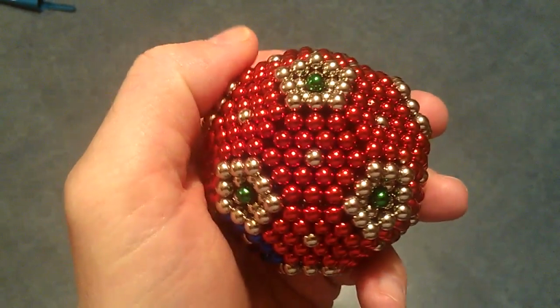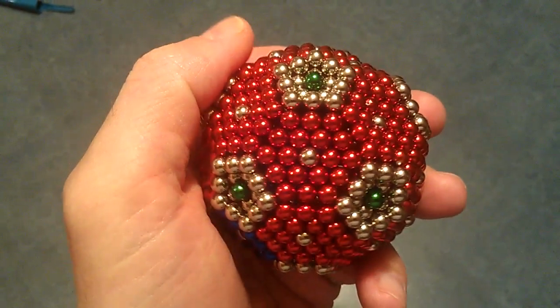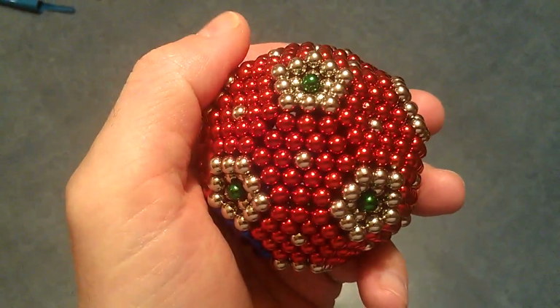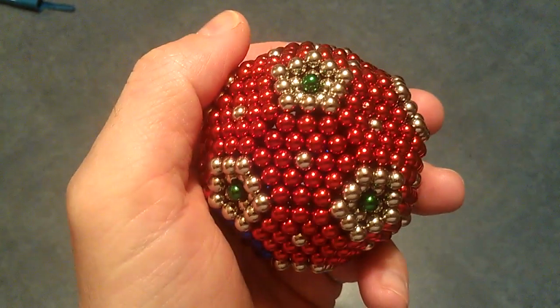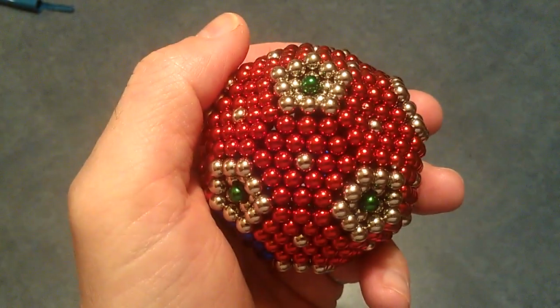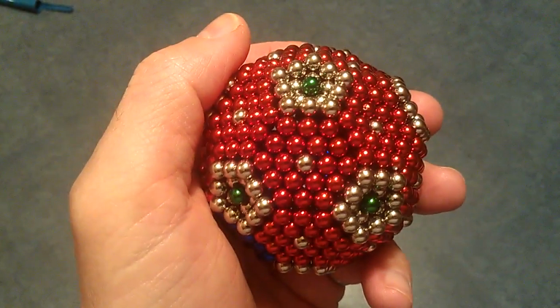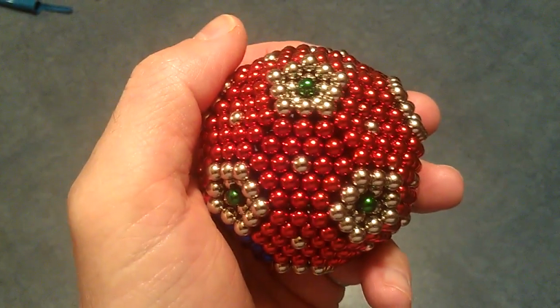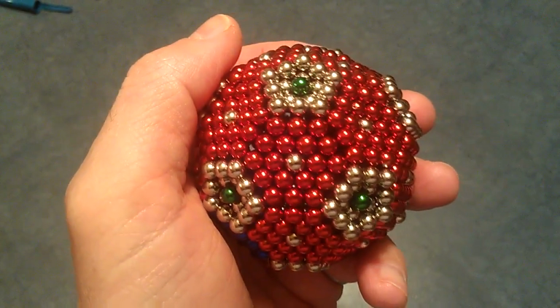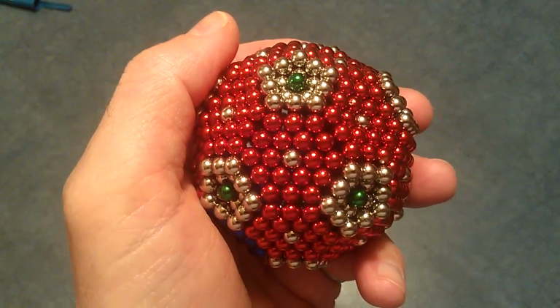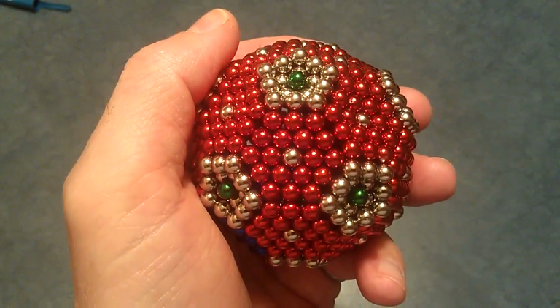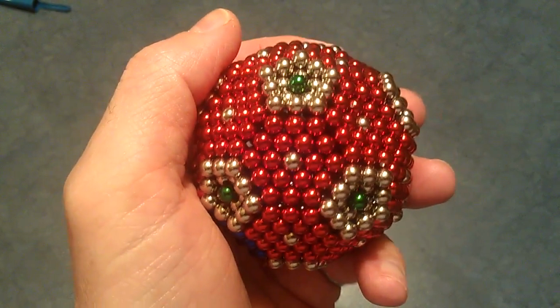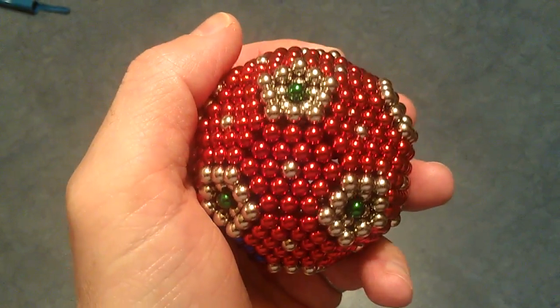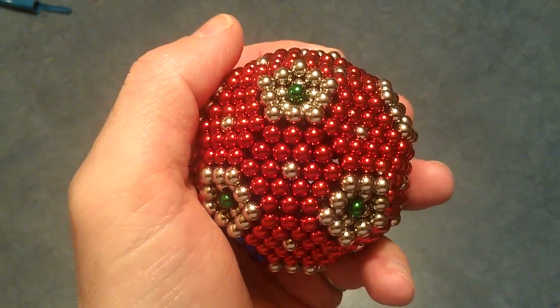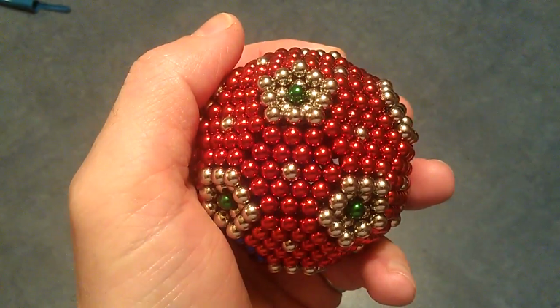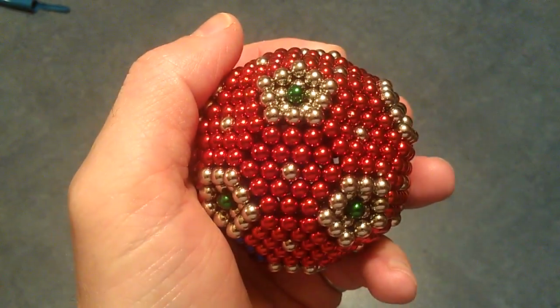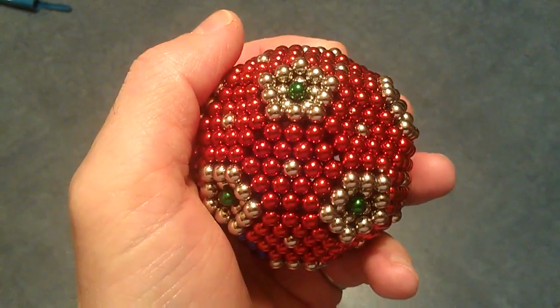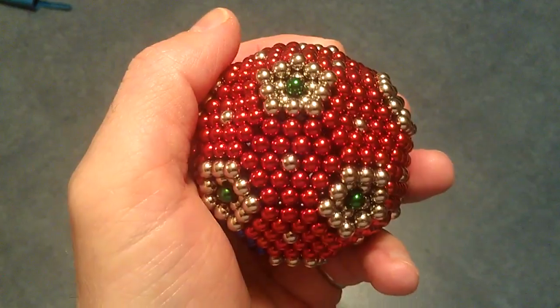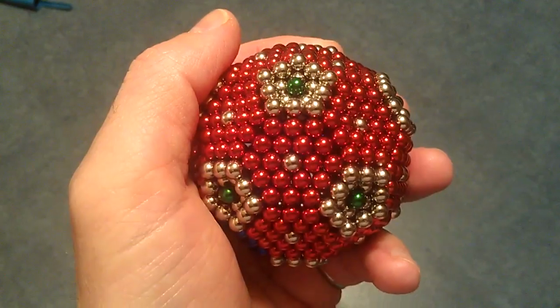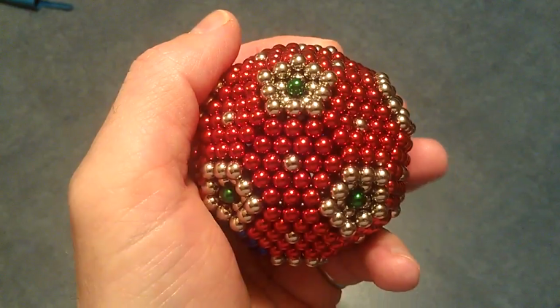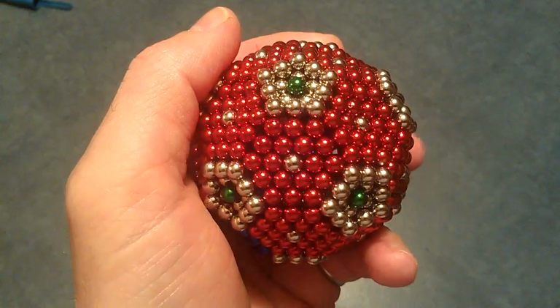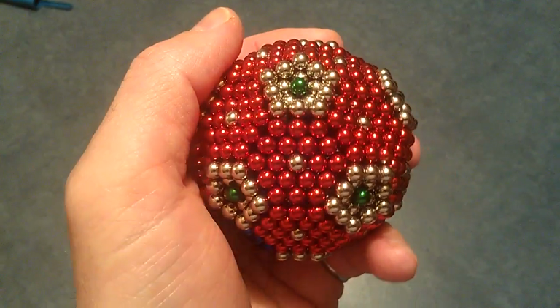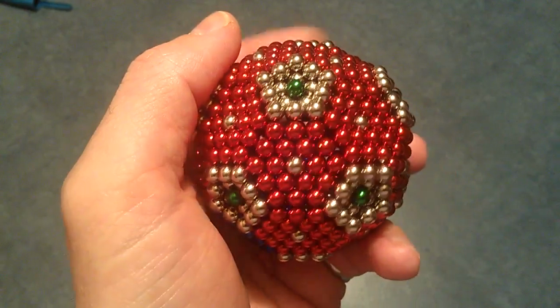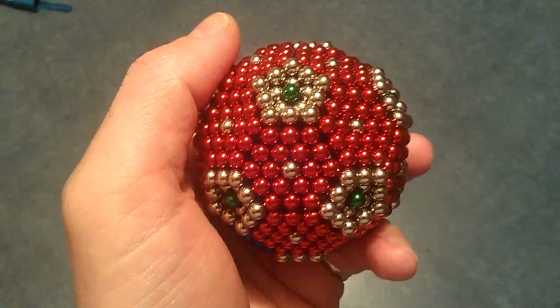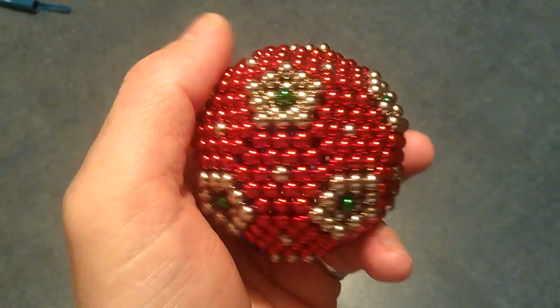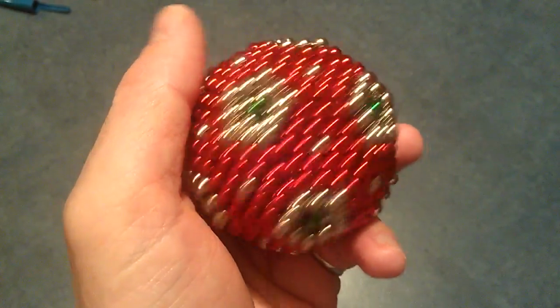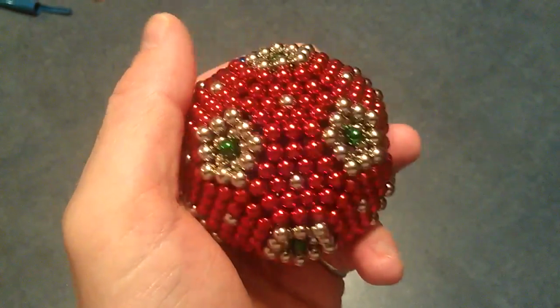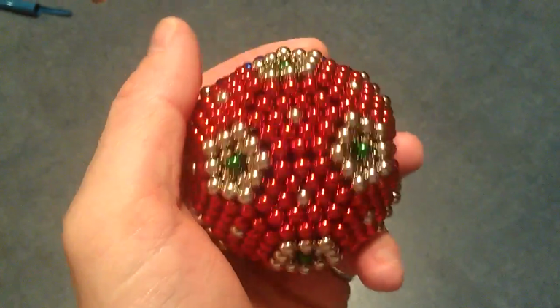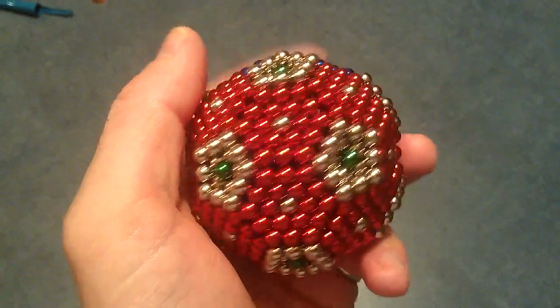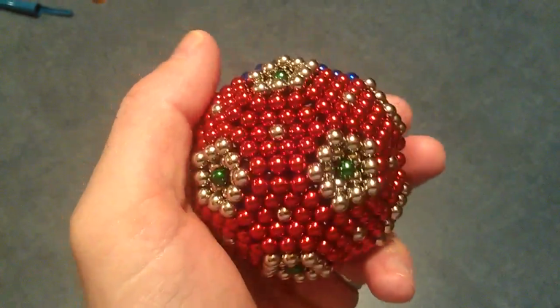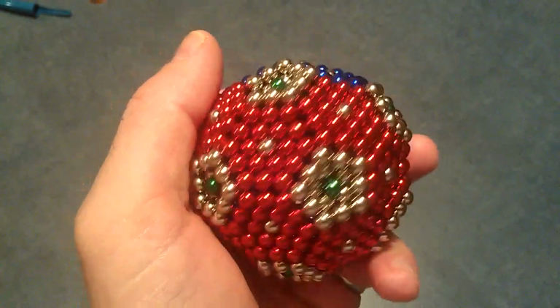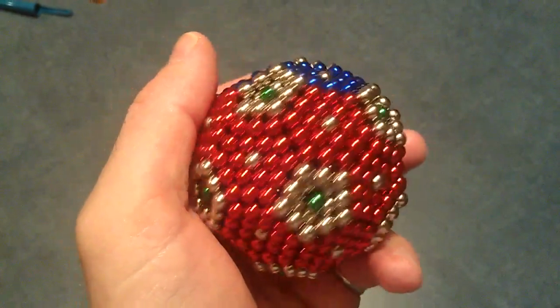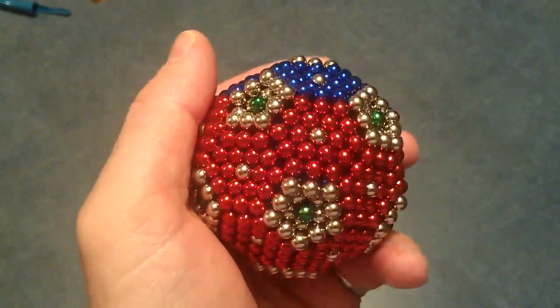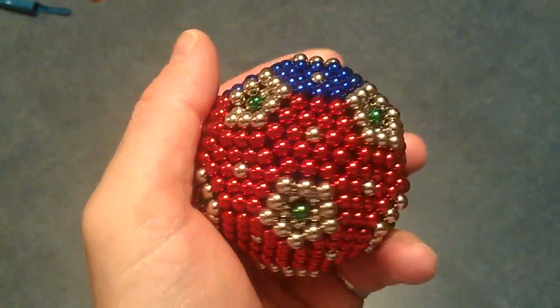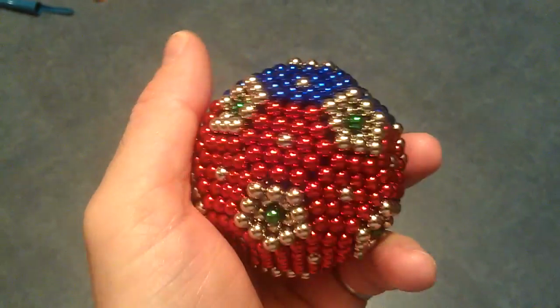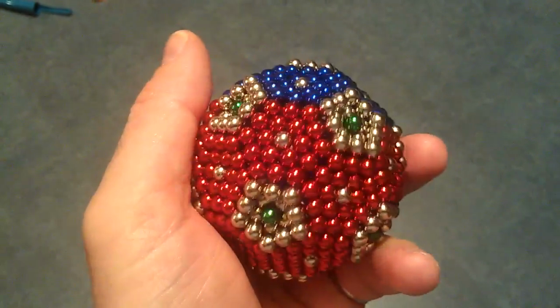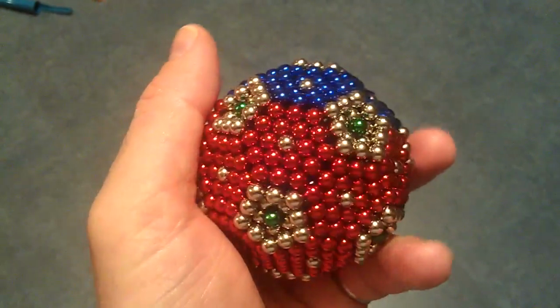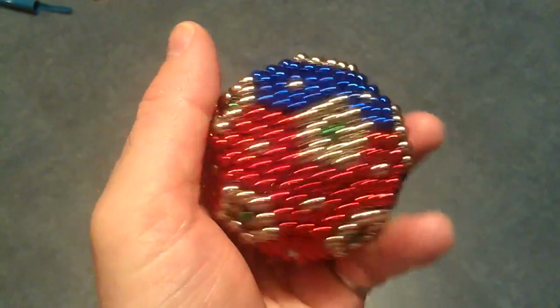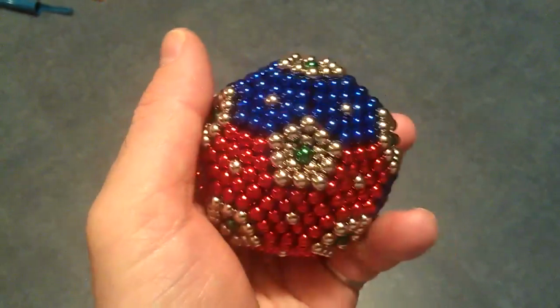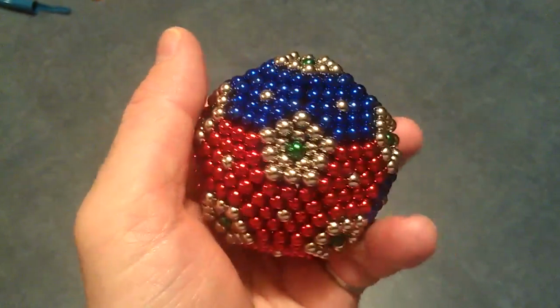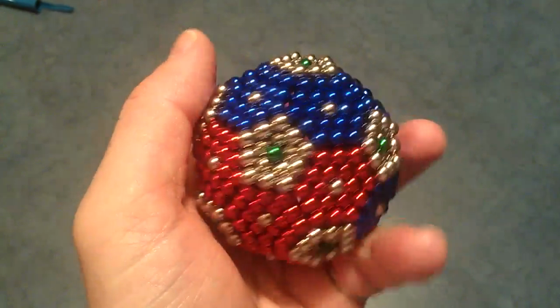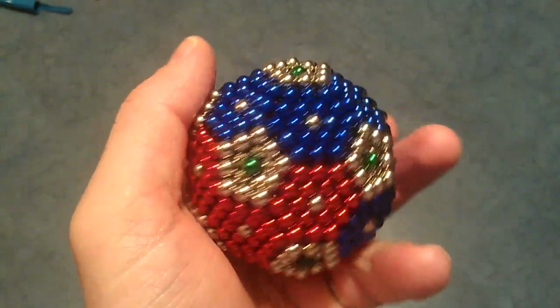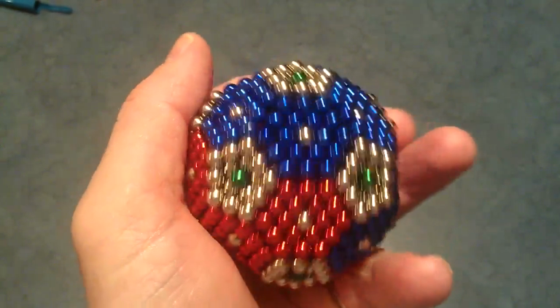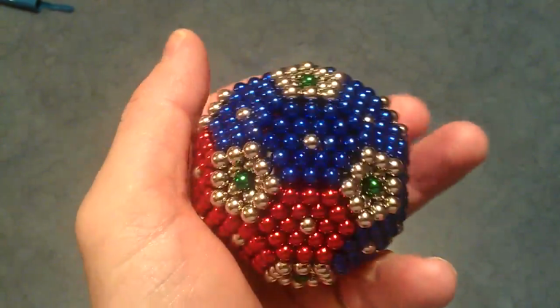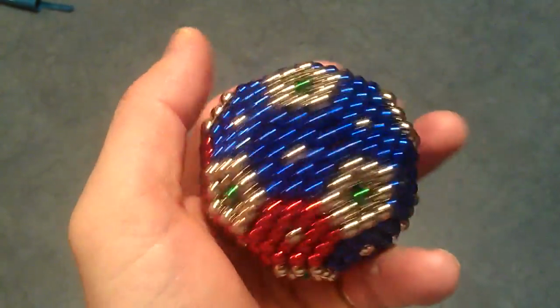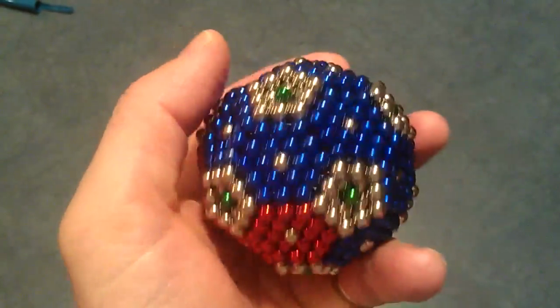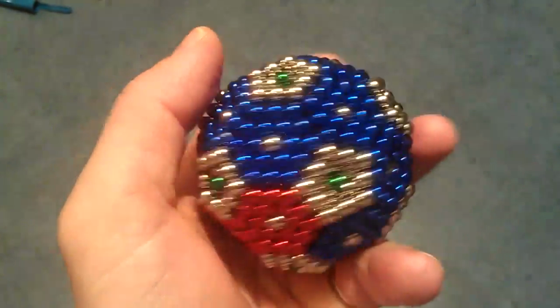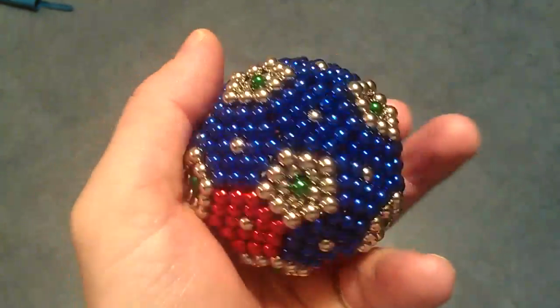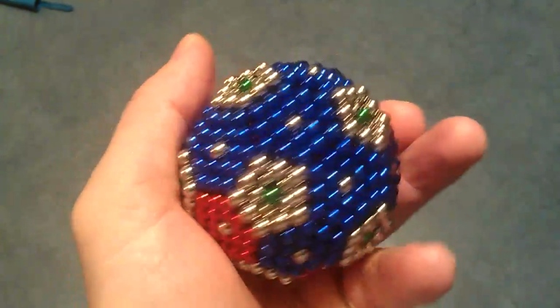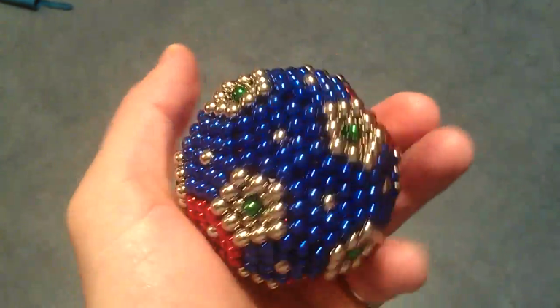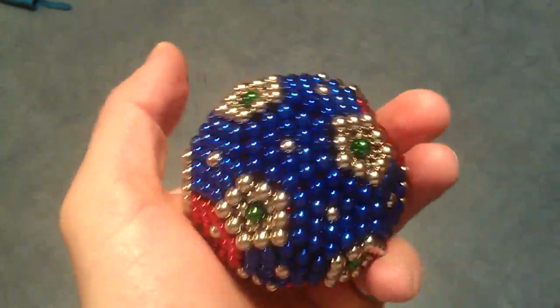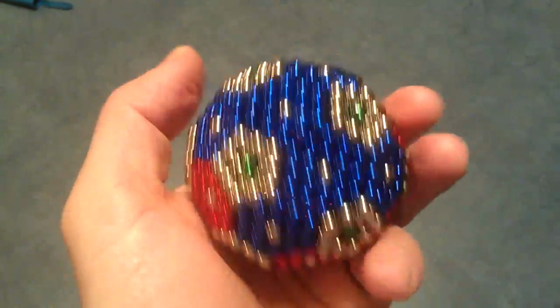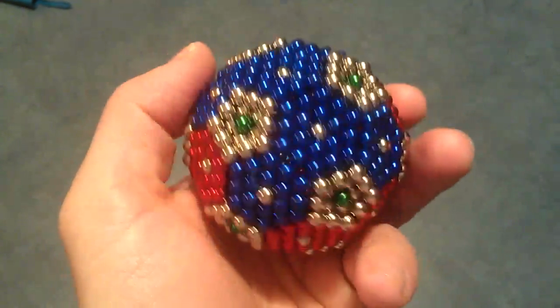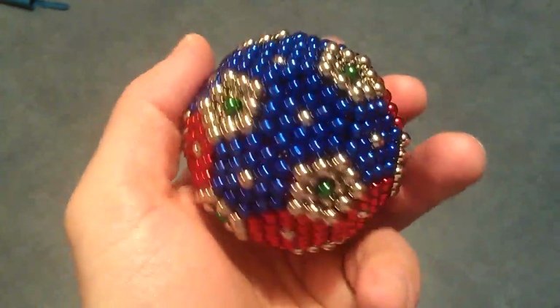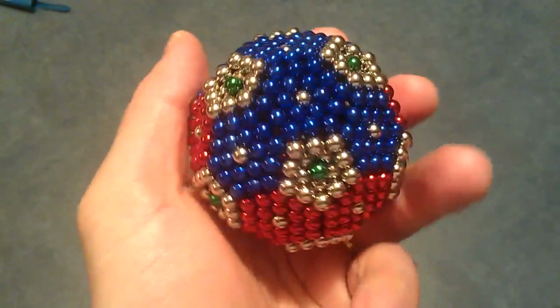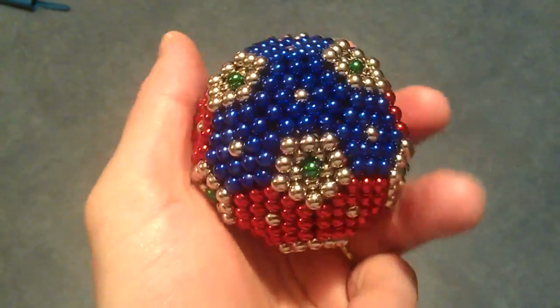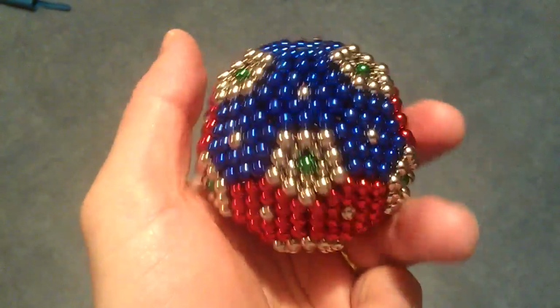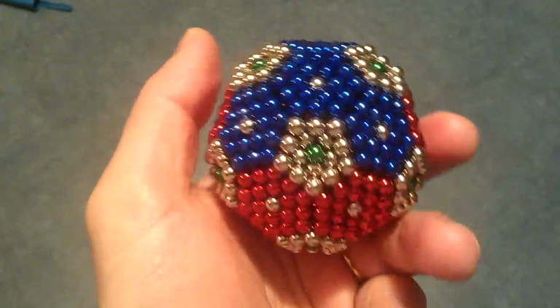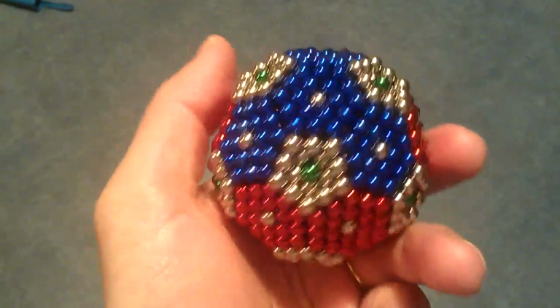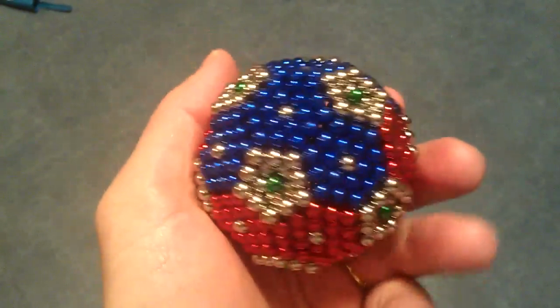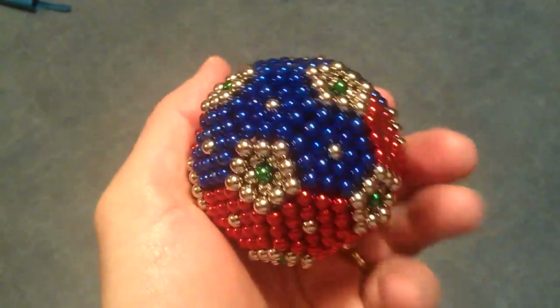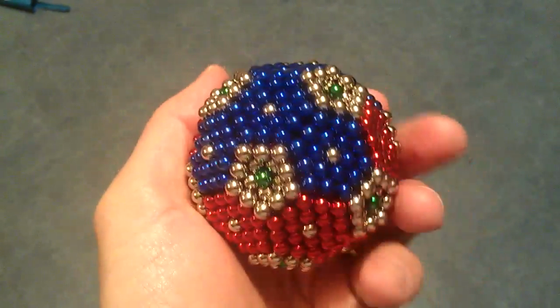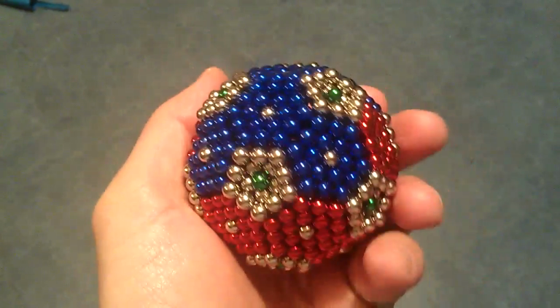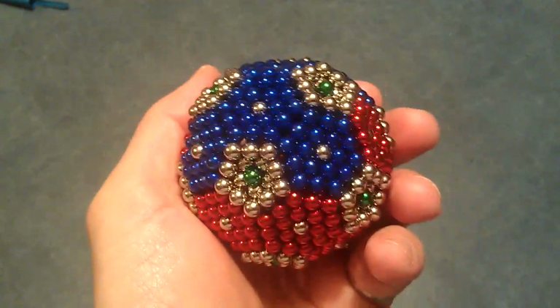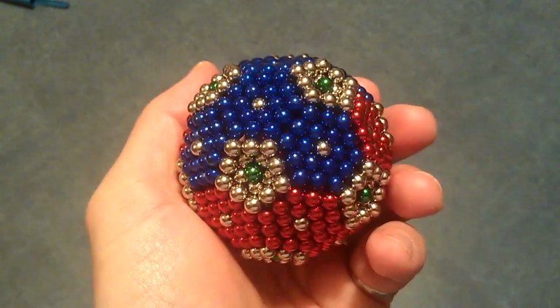You need a lot of balls to achieve this. Have fun, thank you!